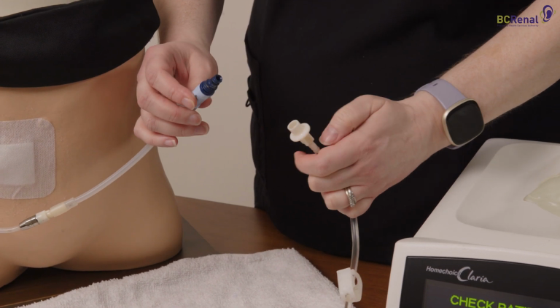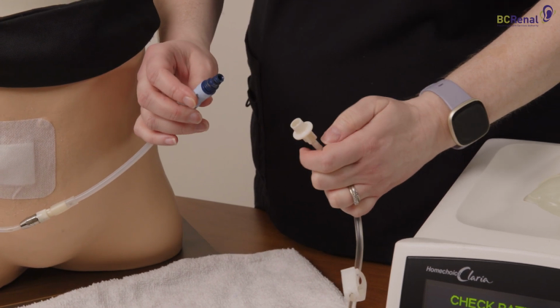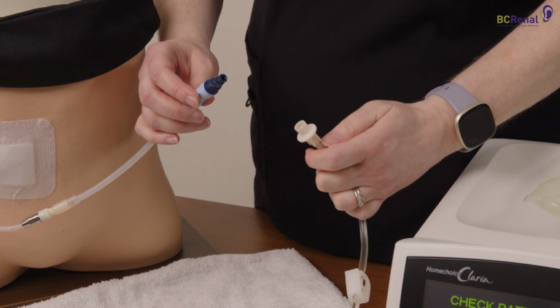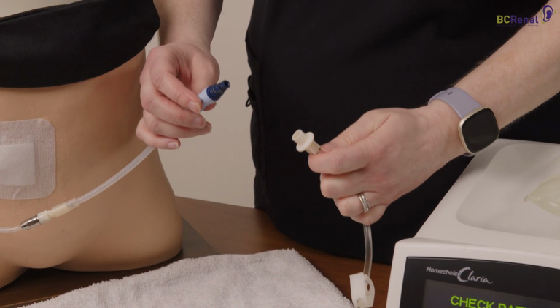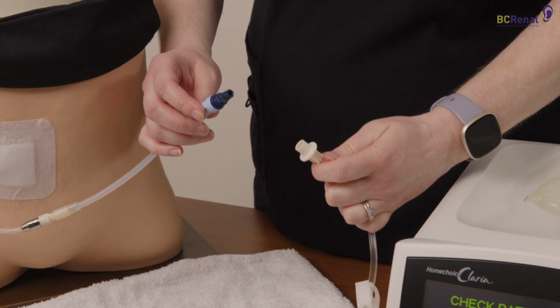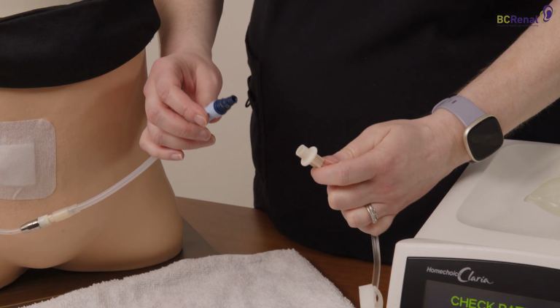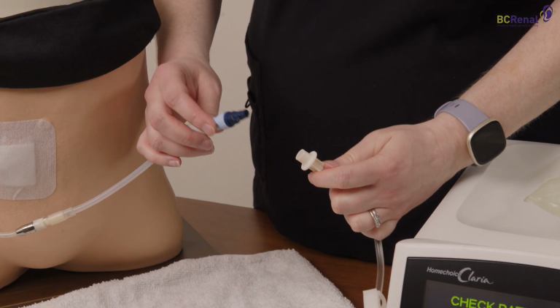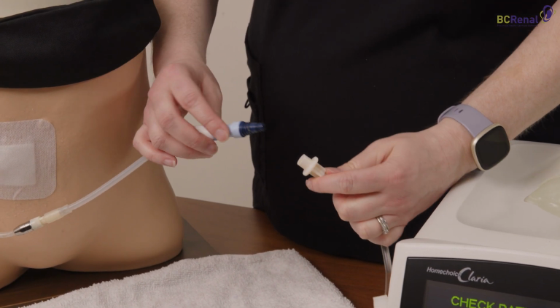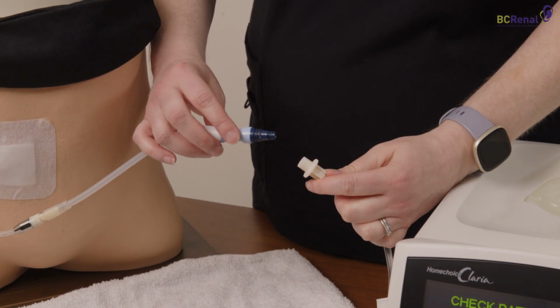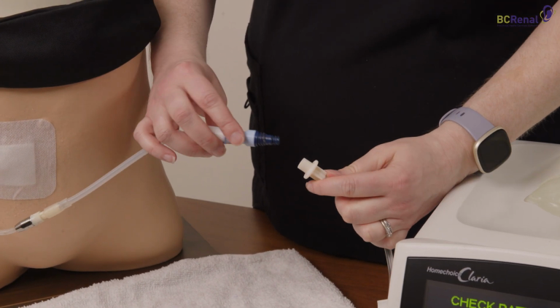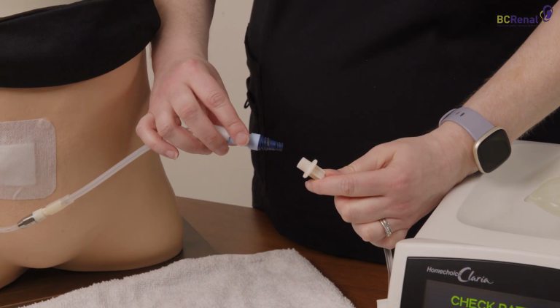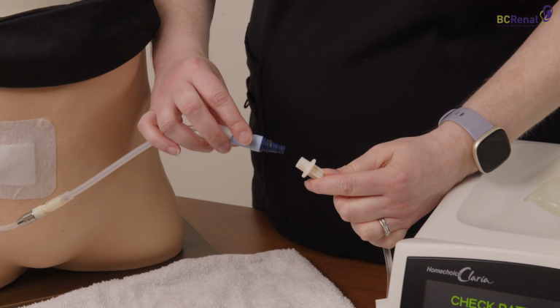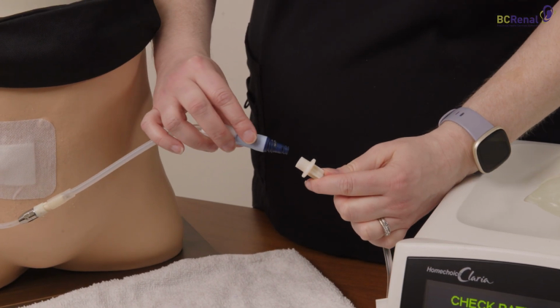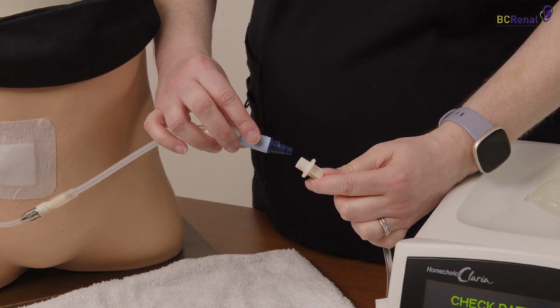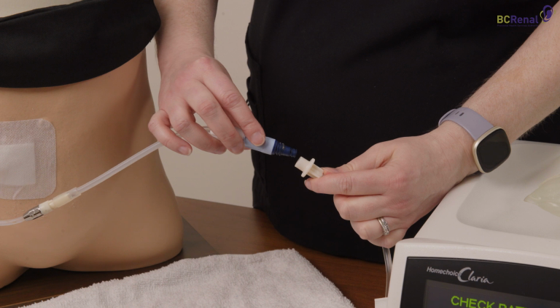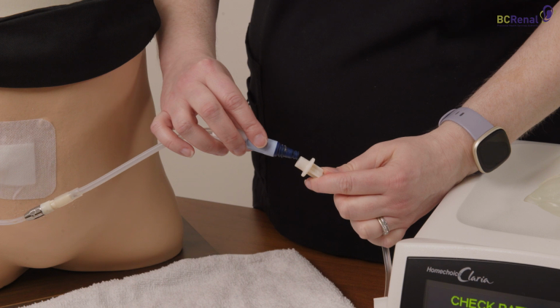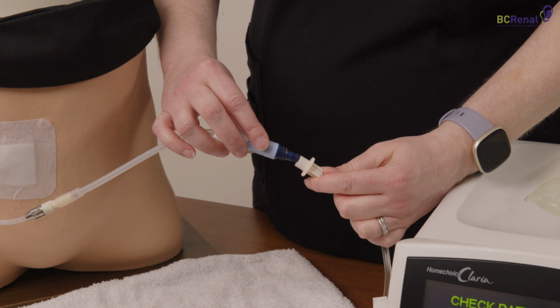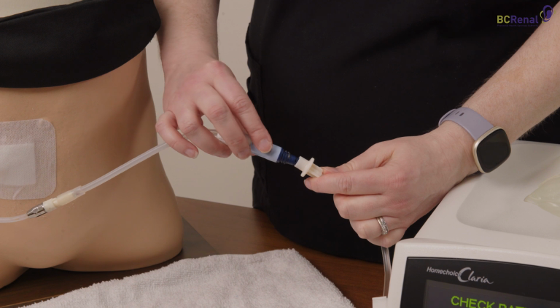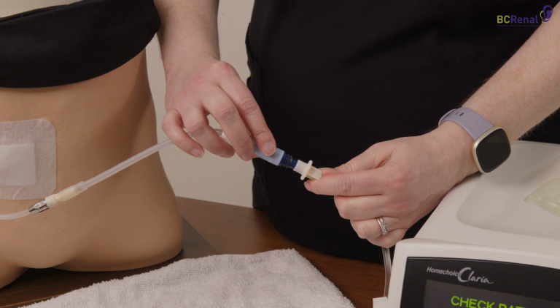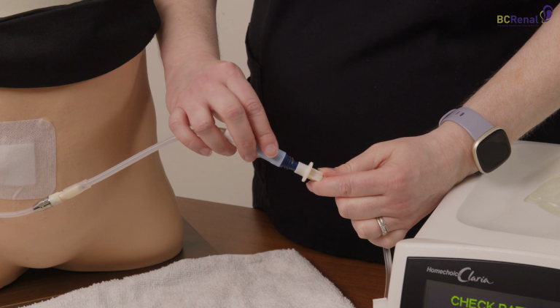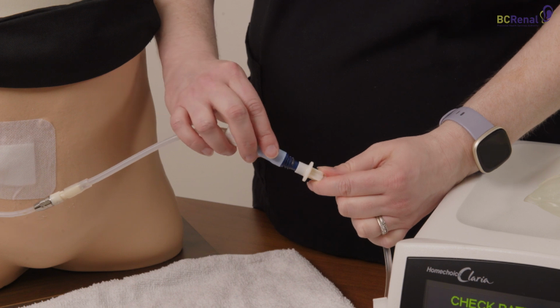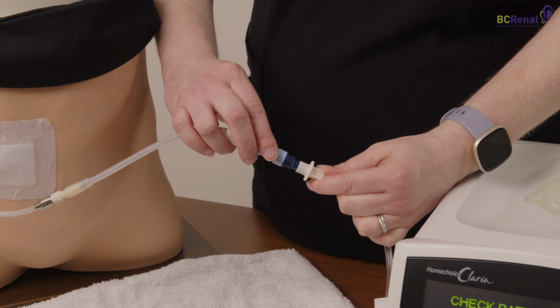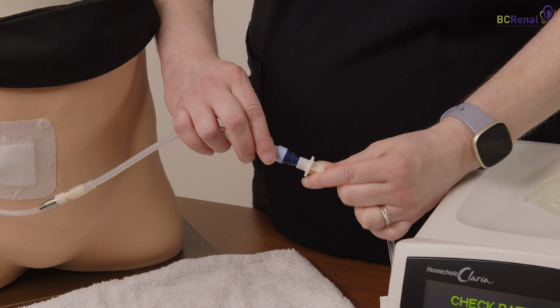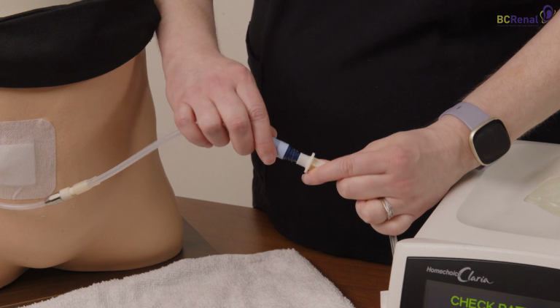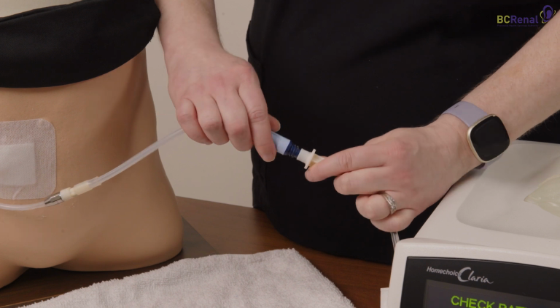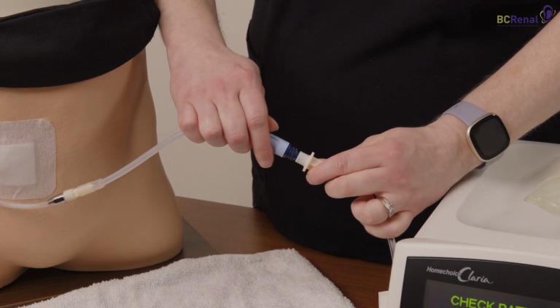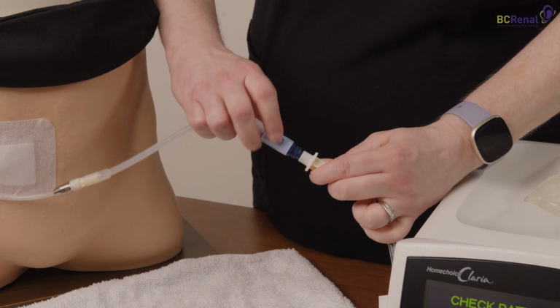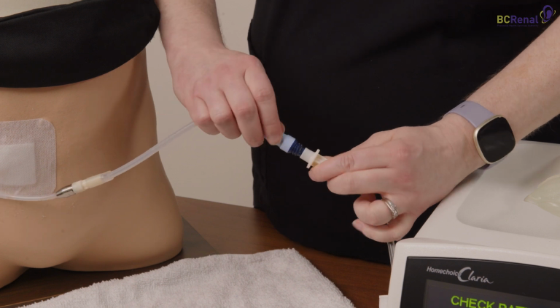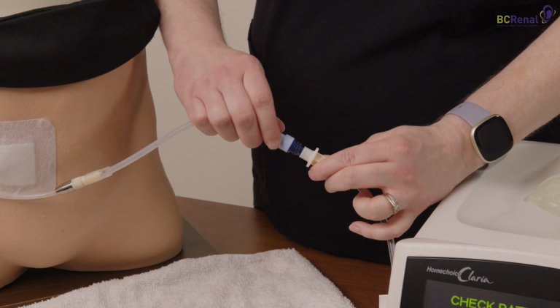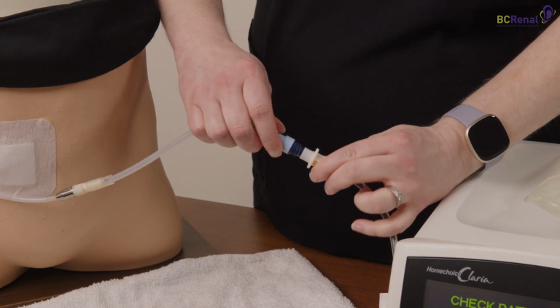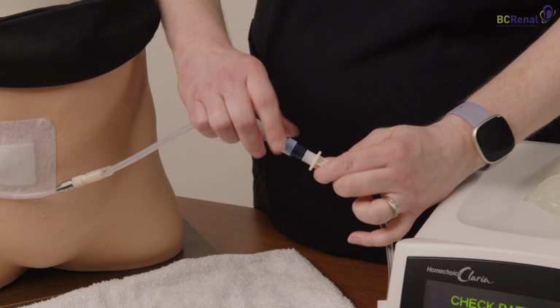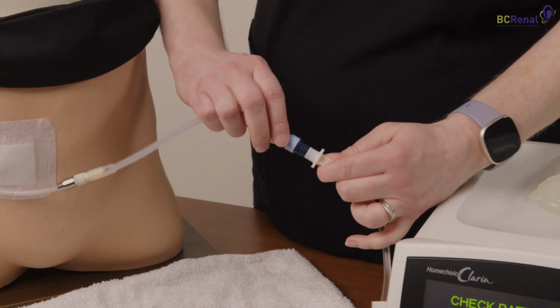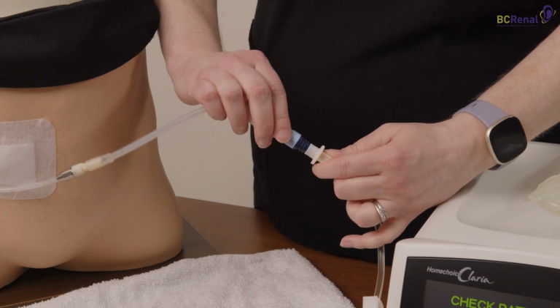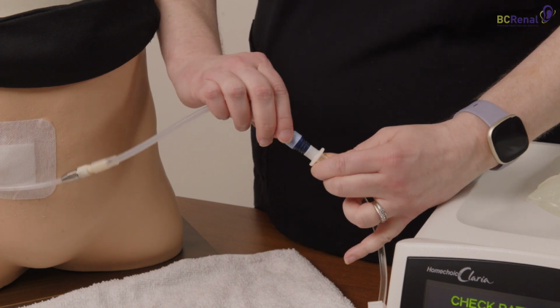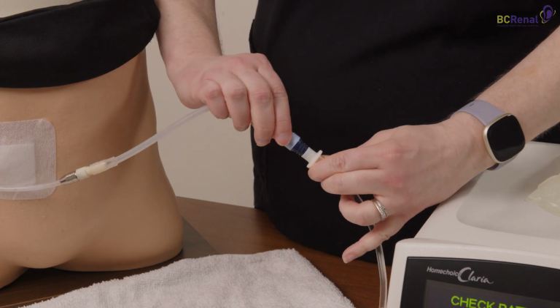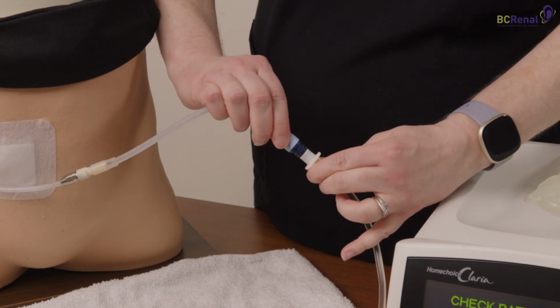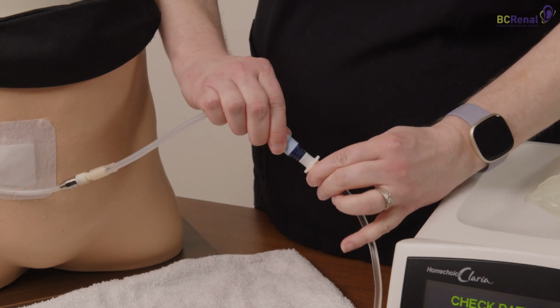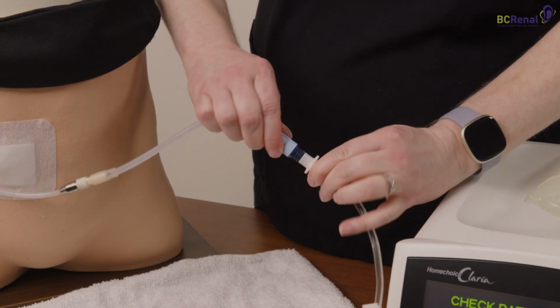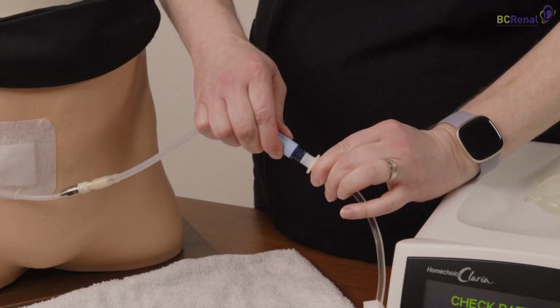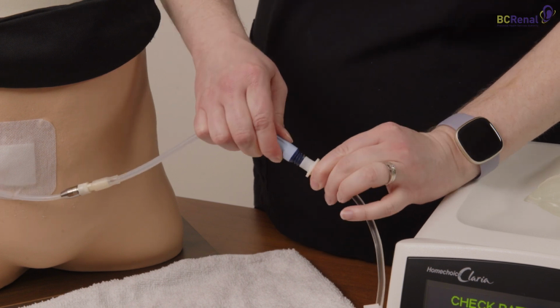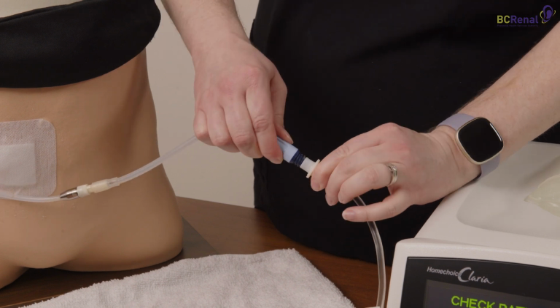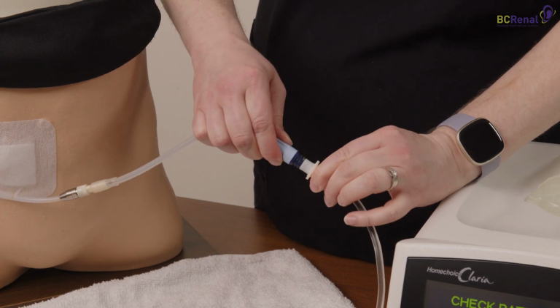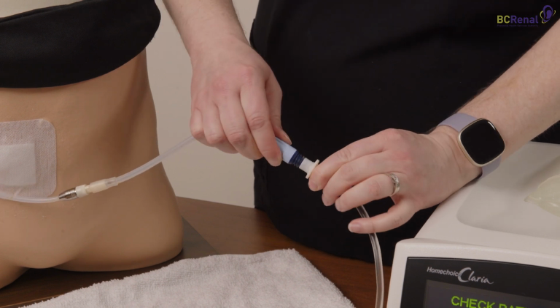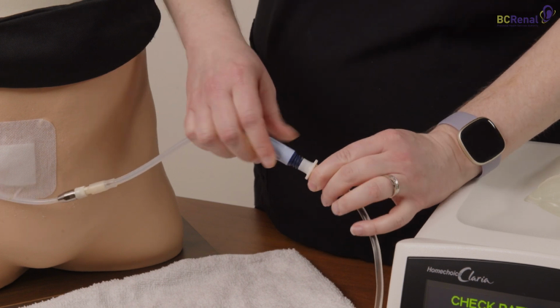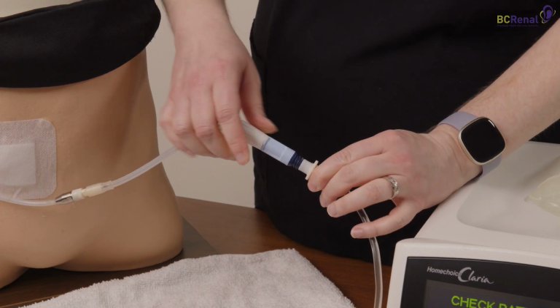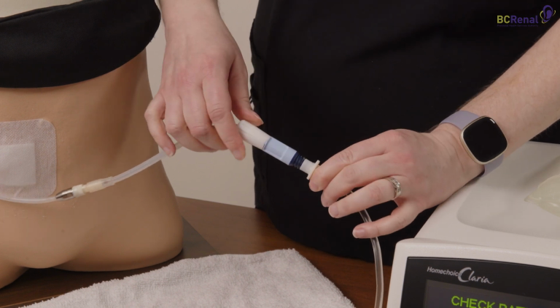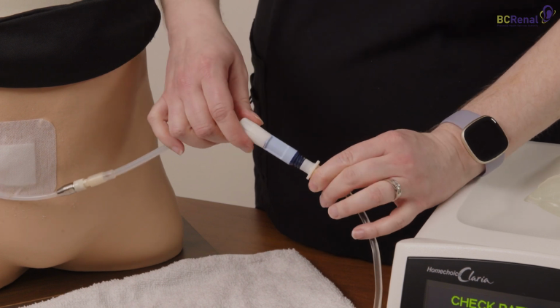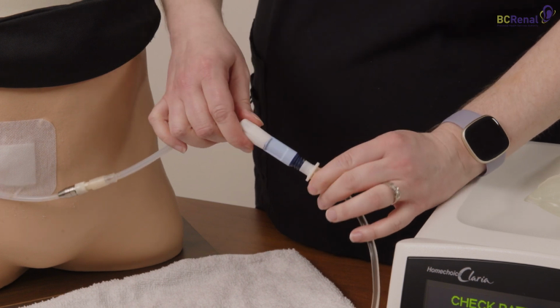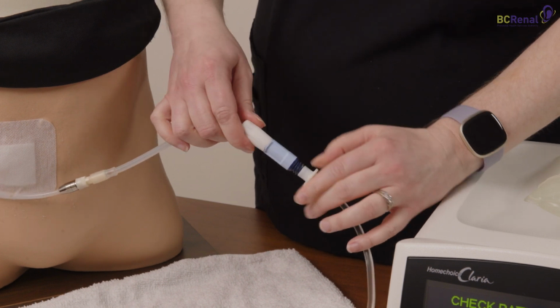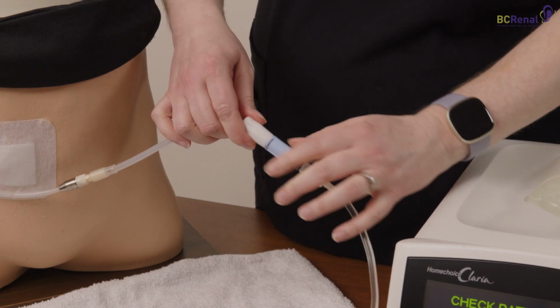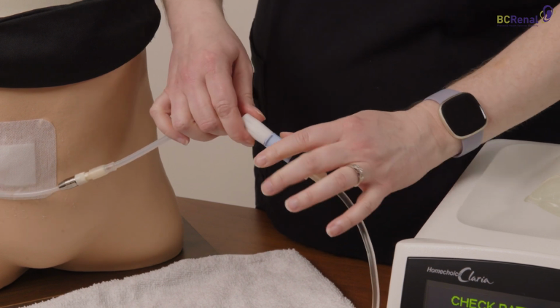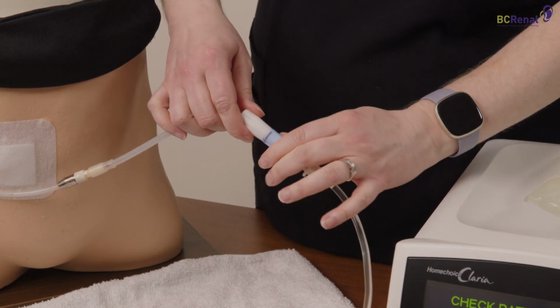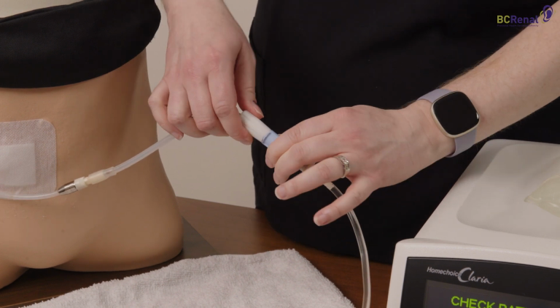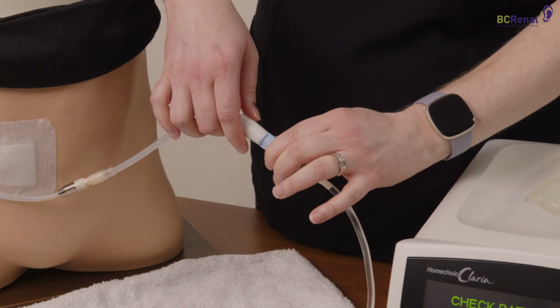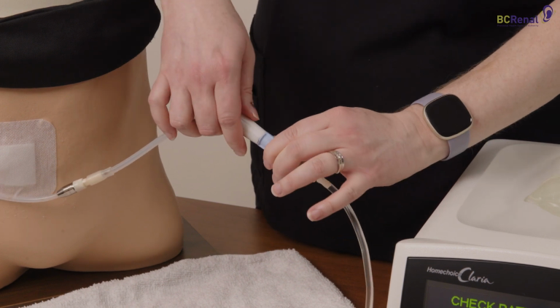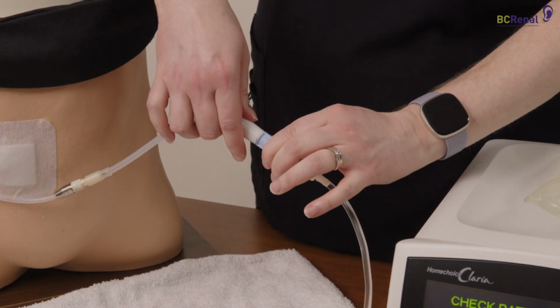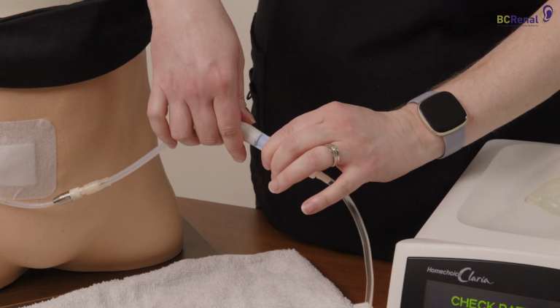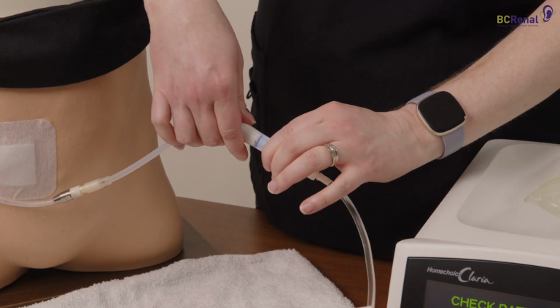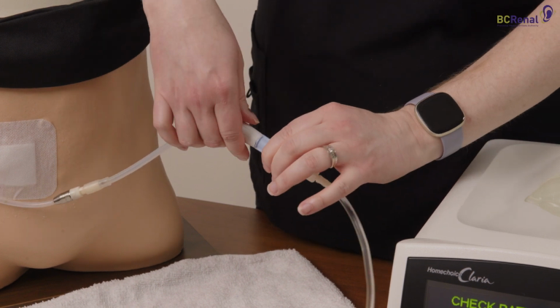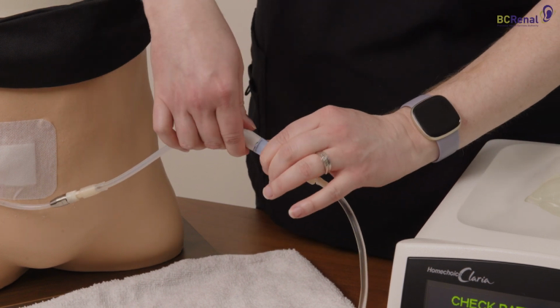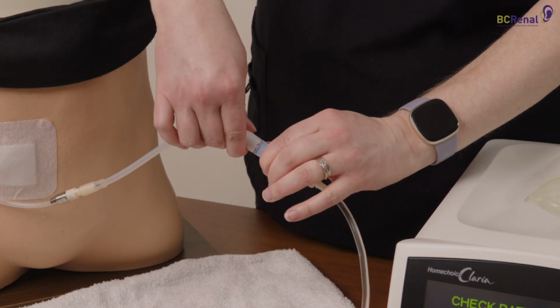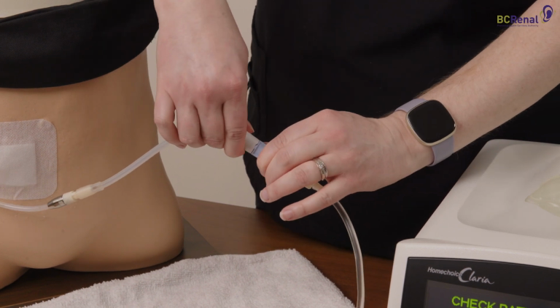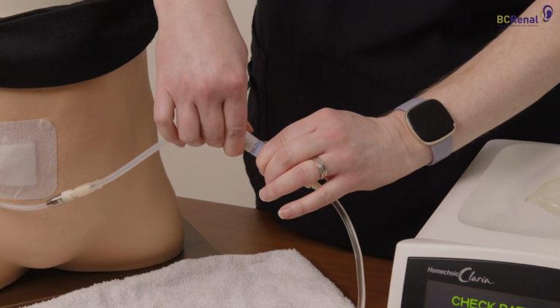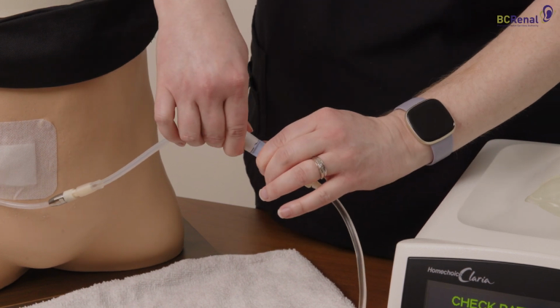Connect the patient line to the transfer set by twisting both together. Open the transfer set.